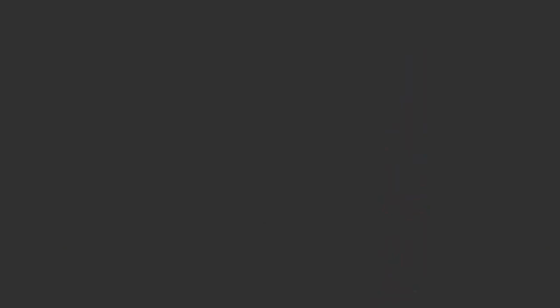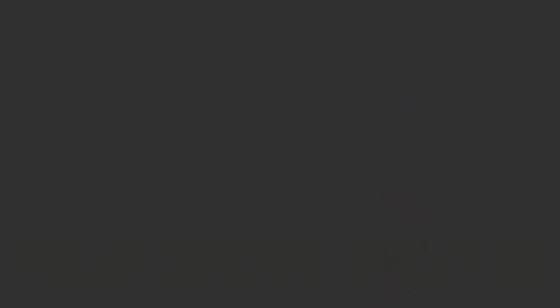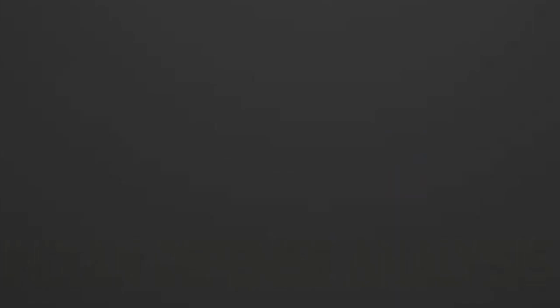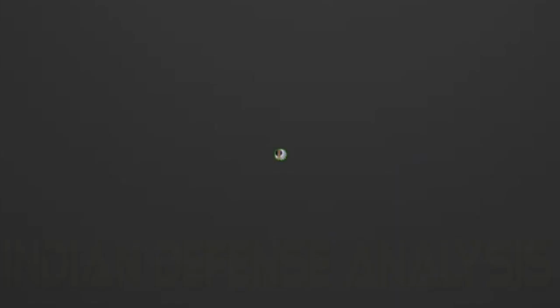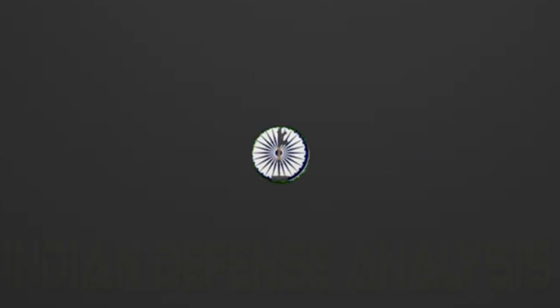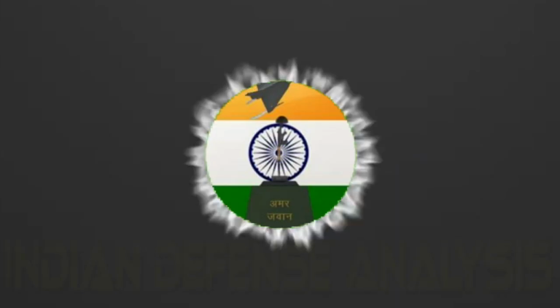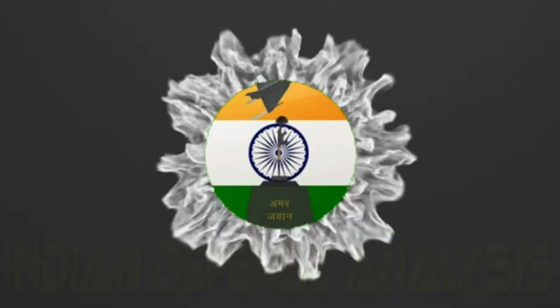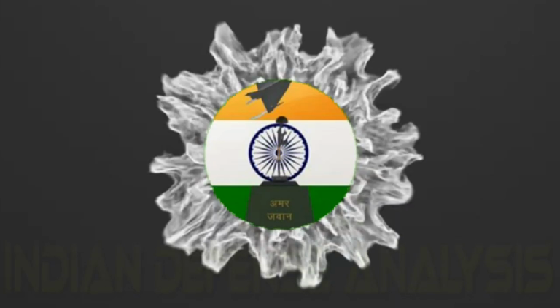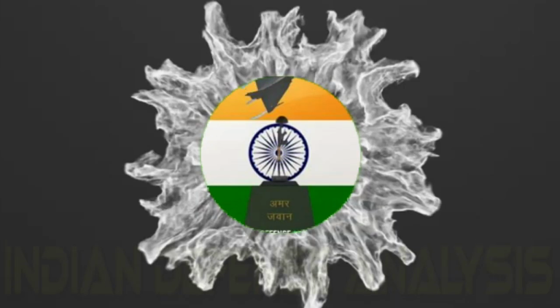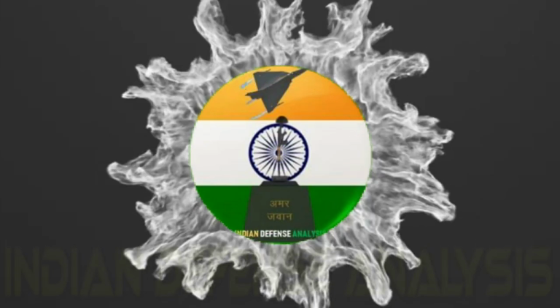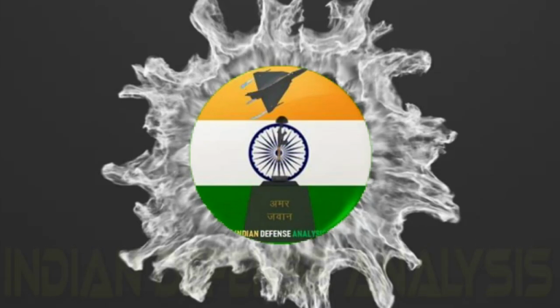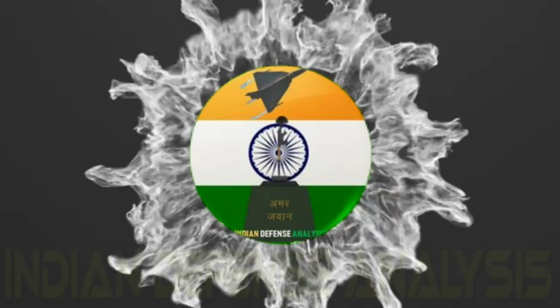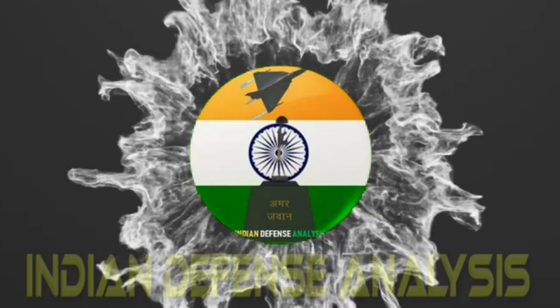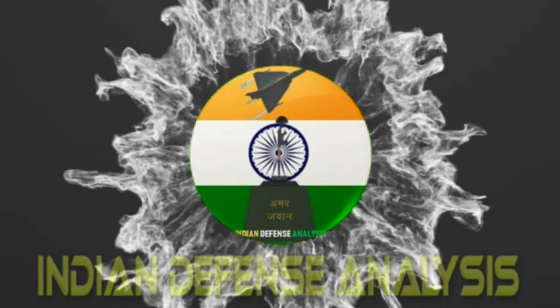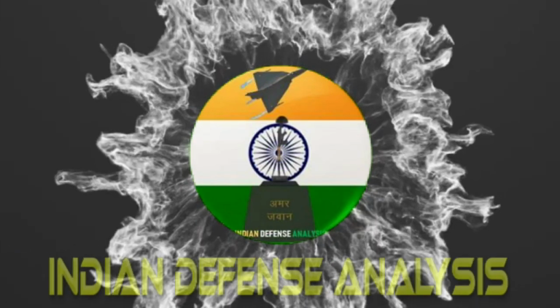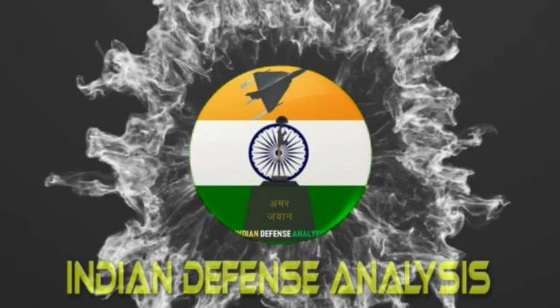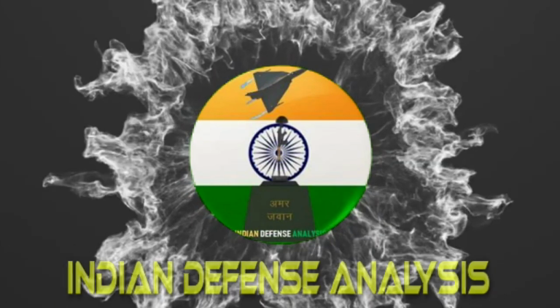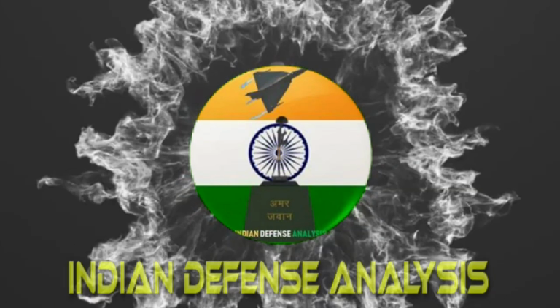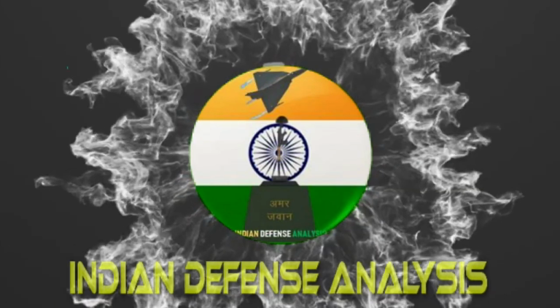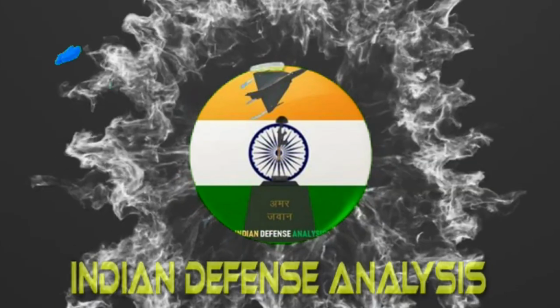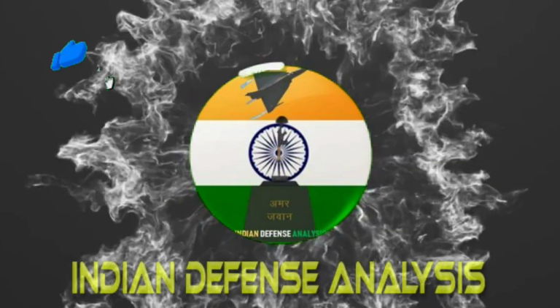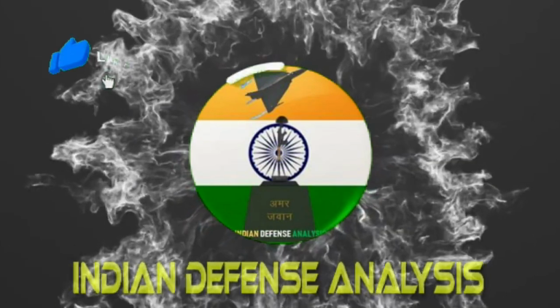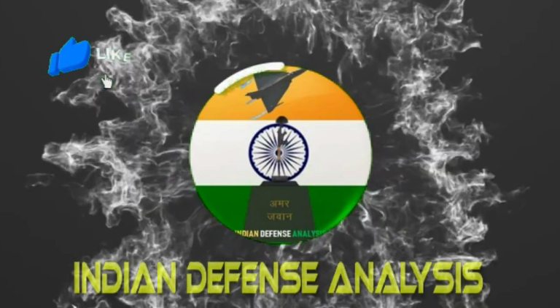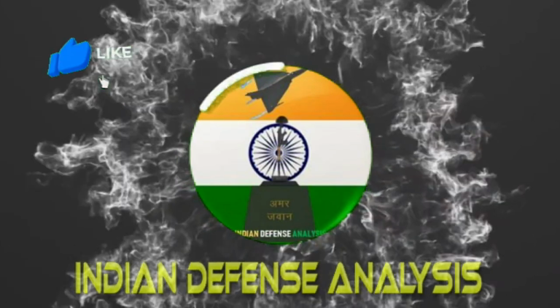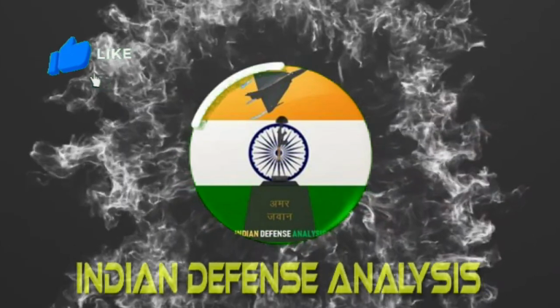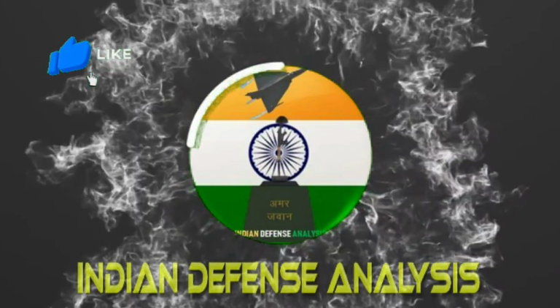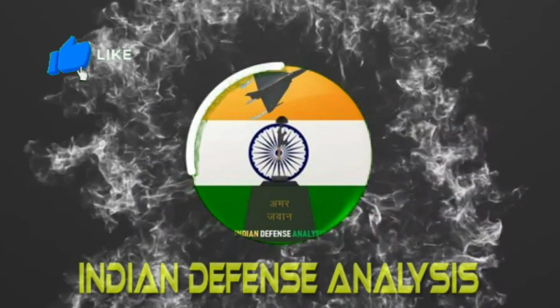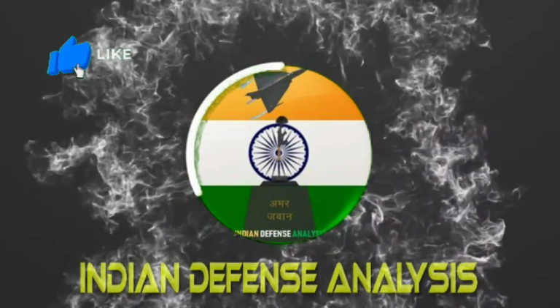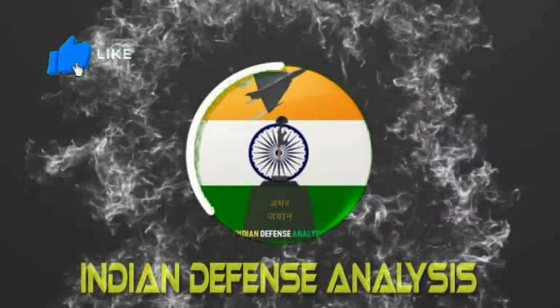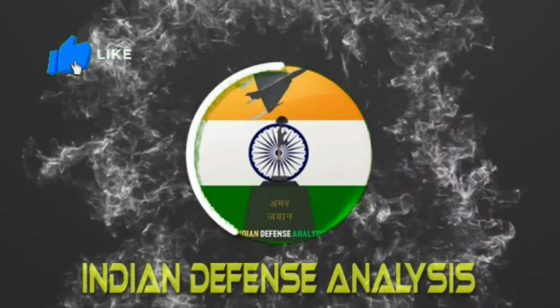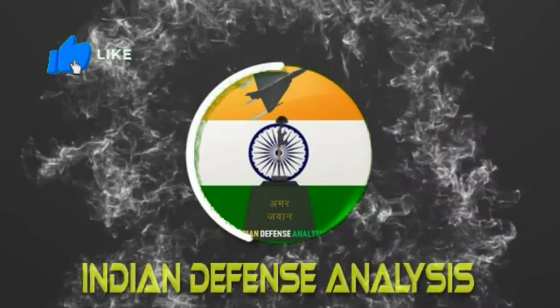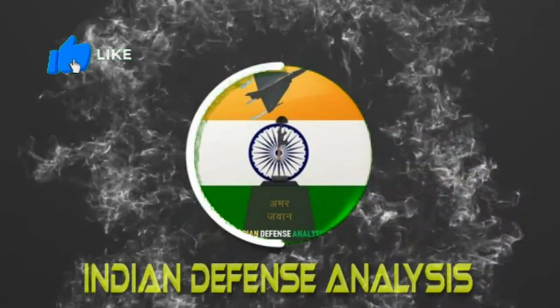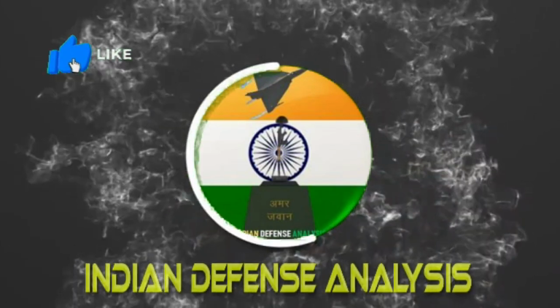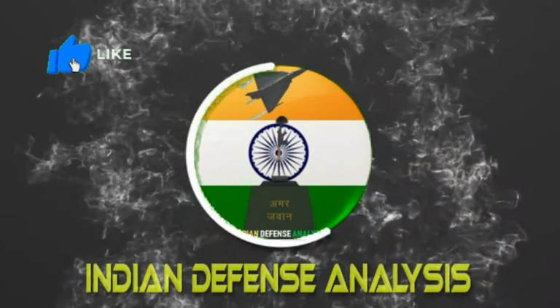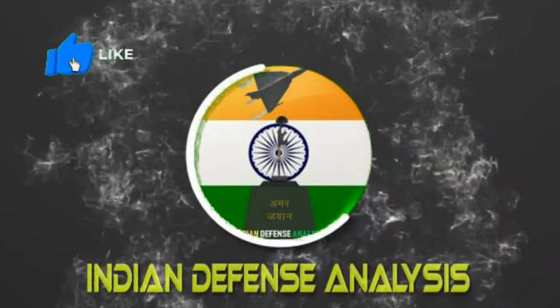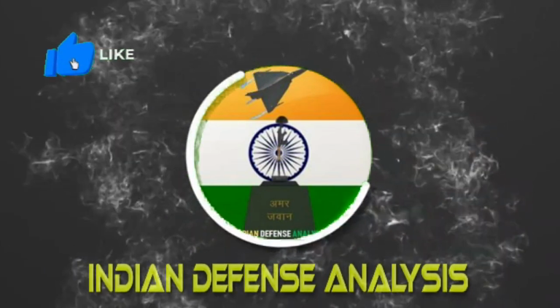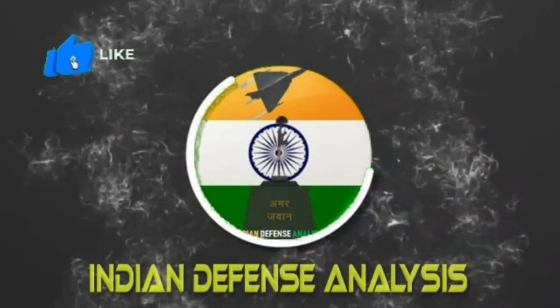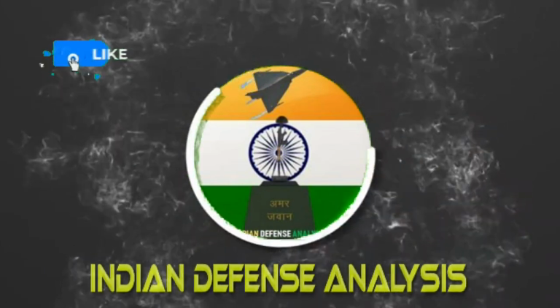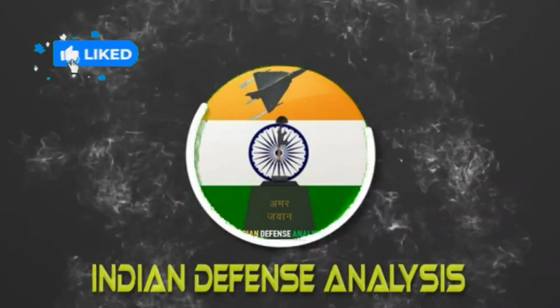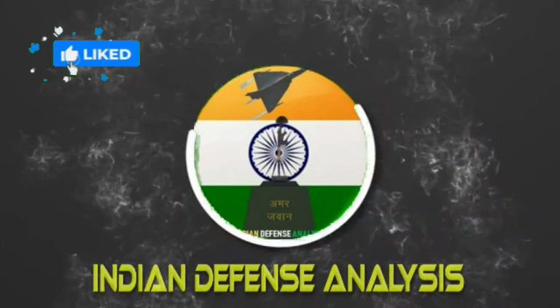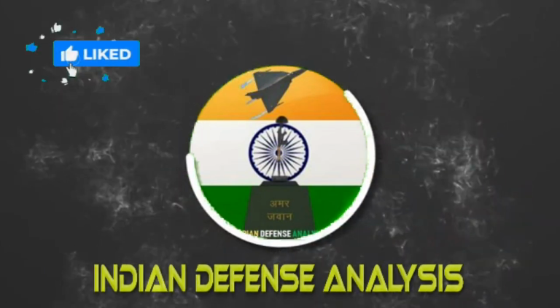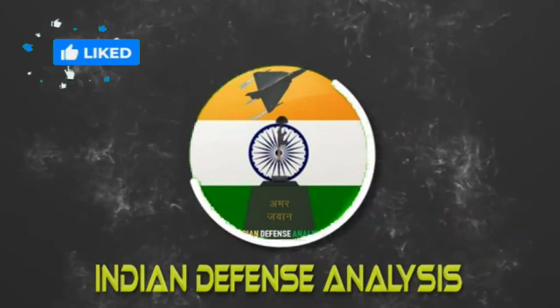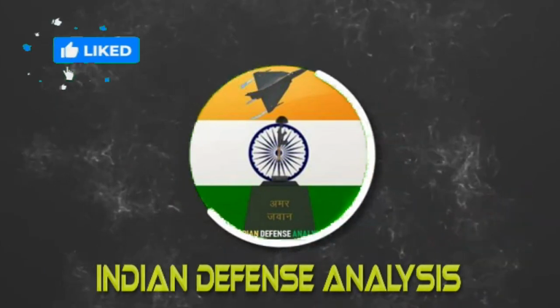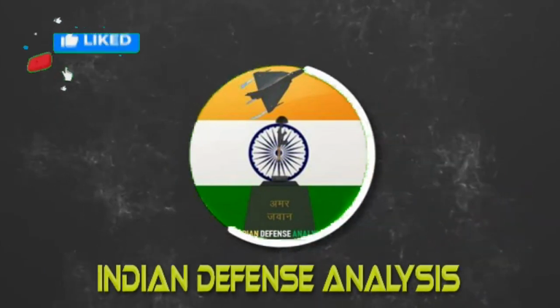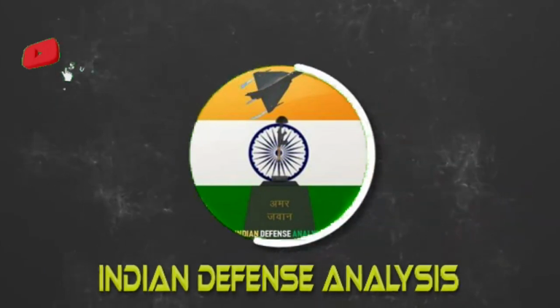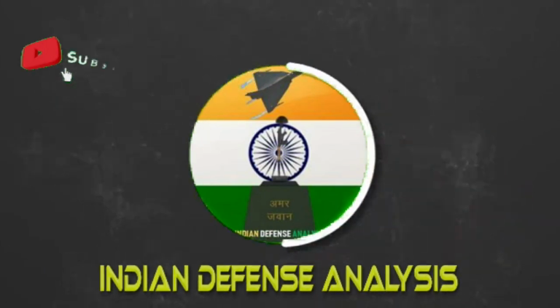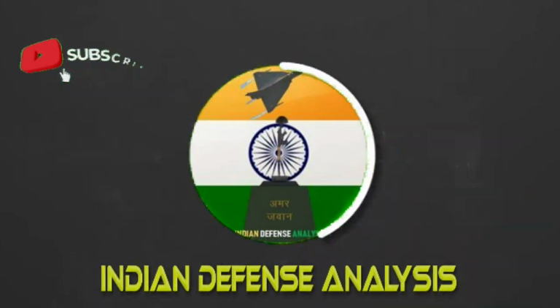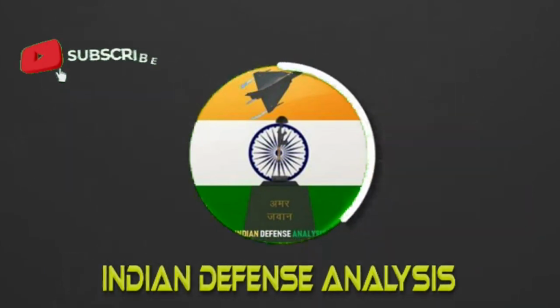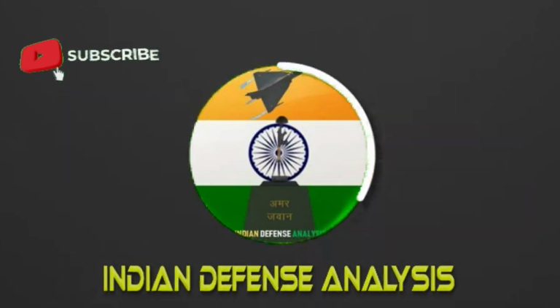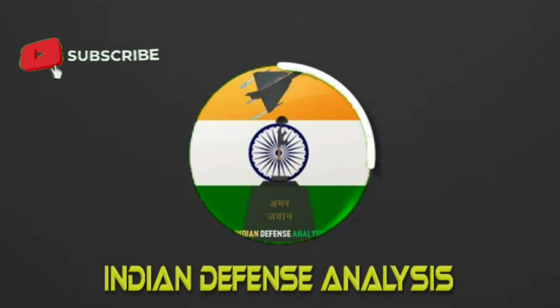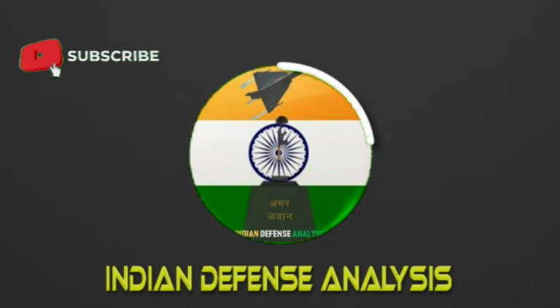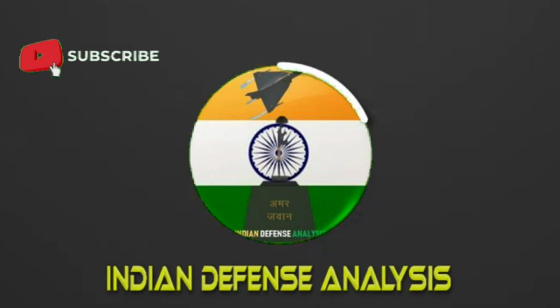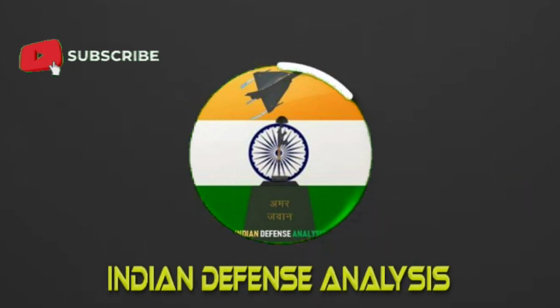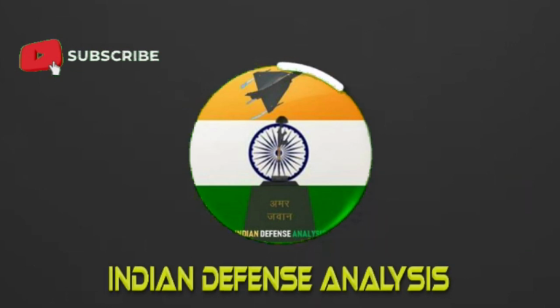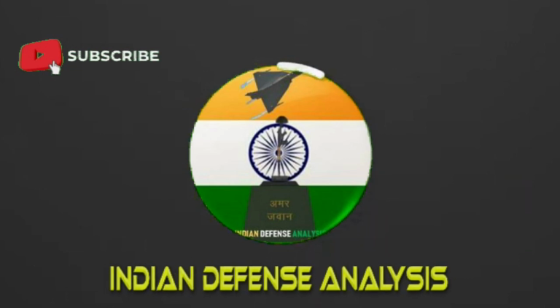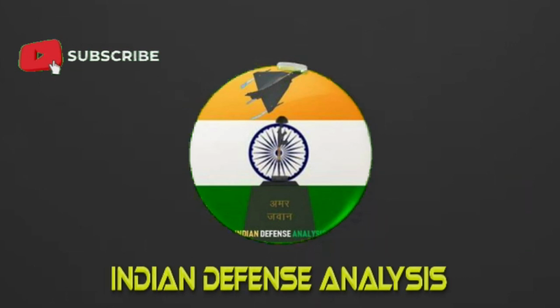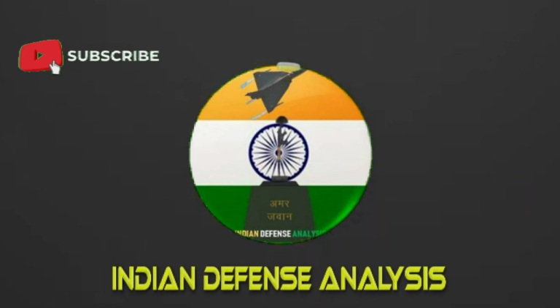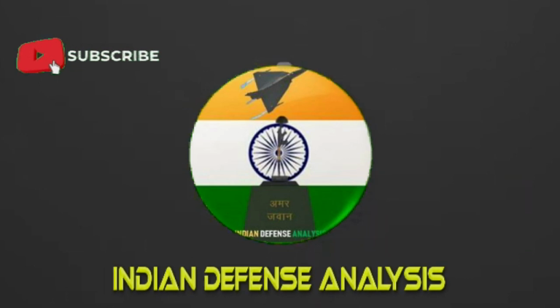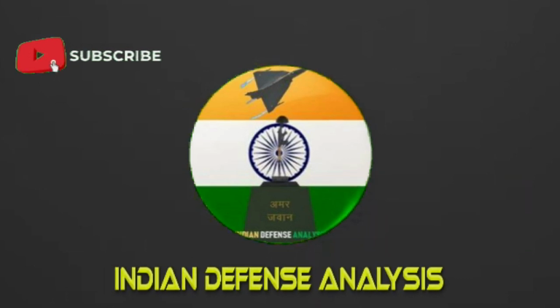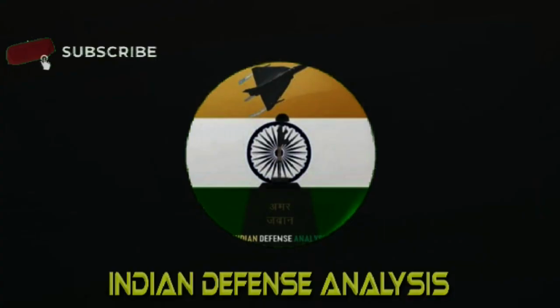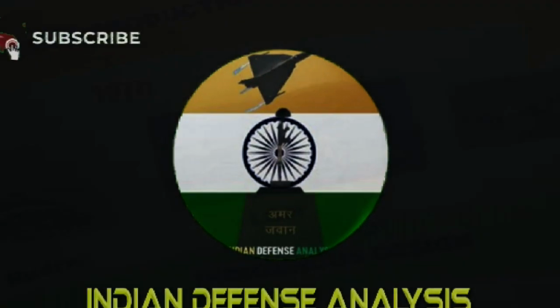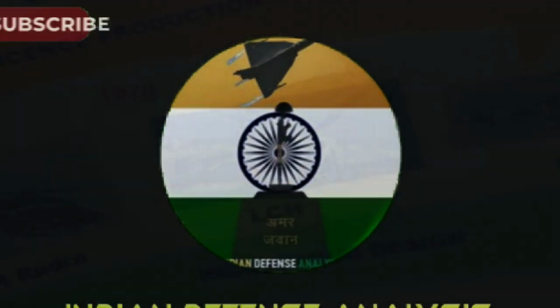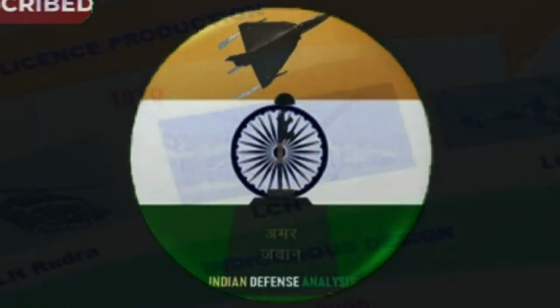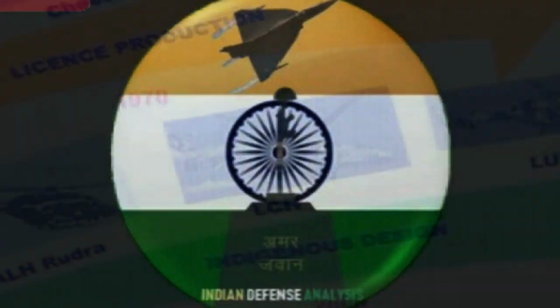Hello and welcome back to your channel, ADN Defense Analysis, where we bring to you all the latest developments happening in the defense sector.